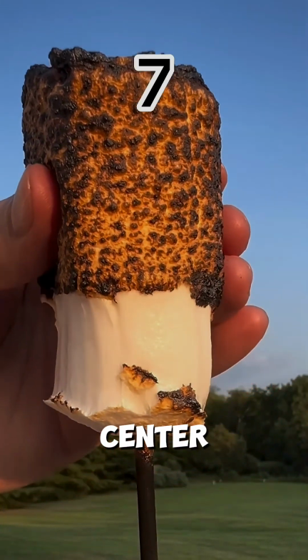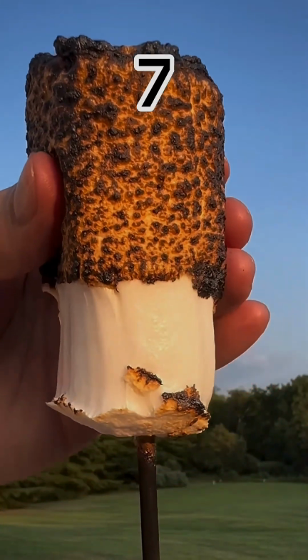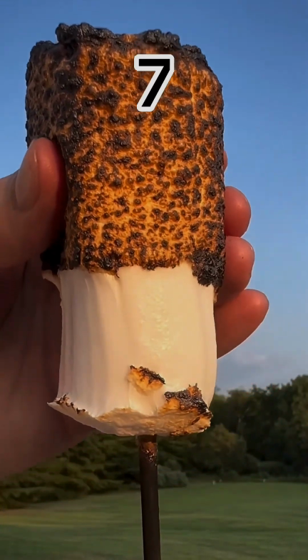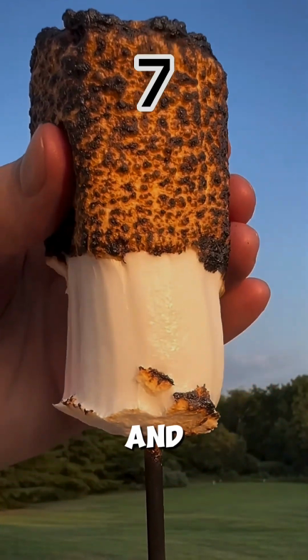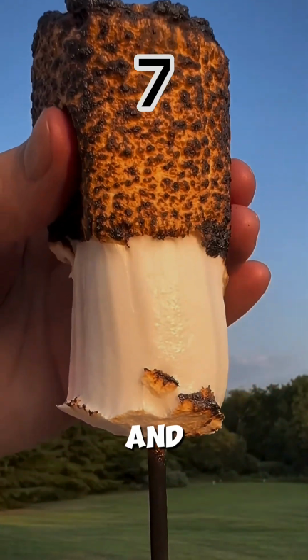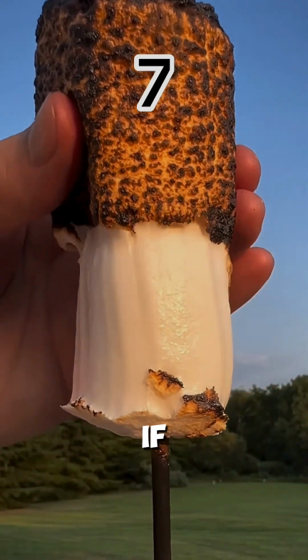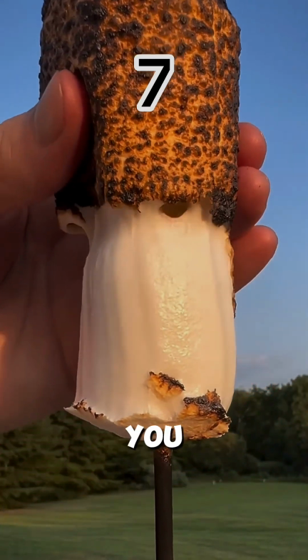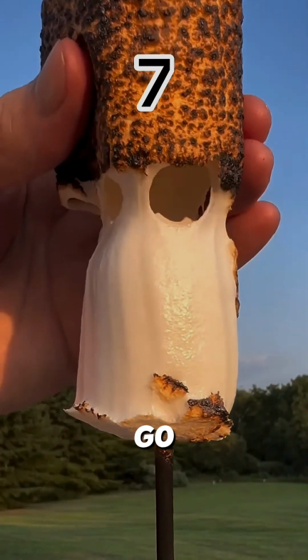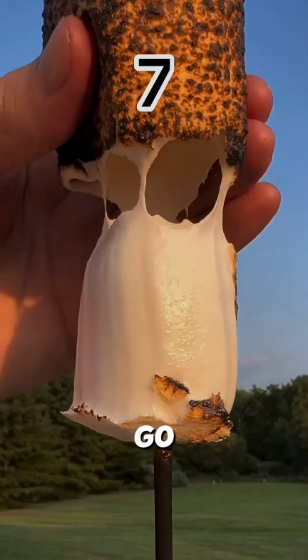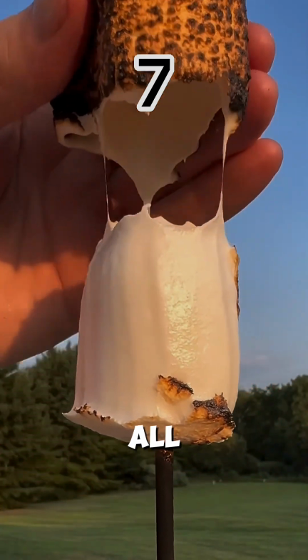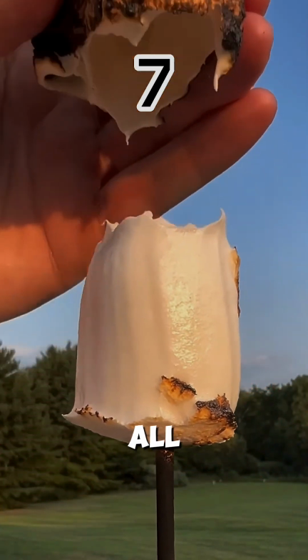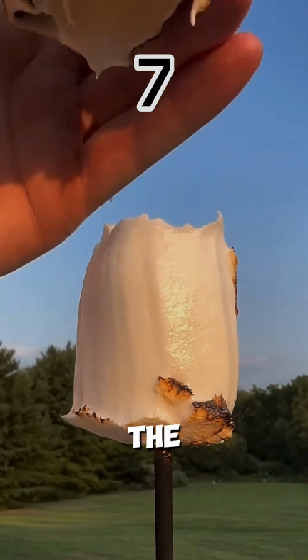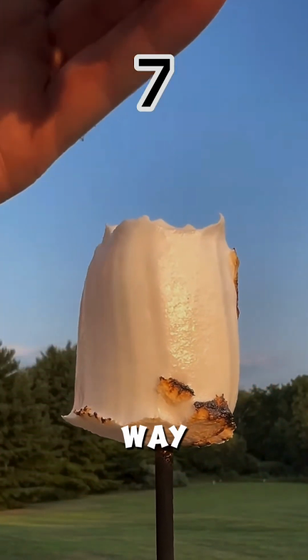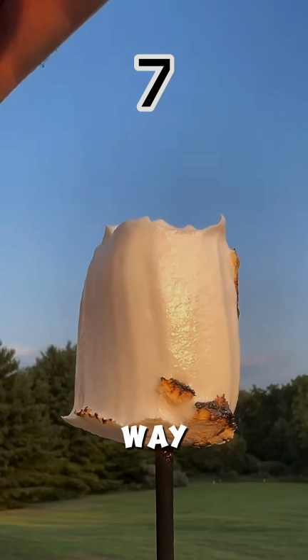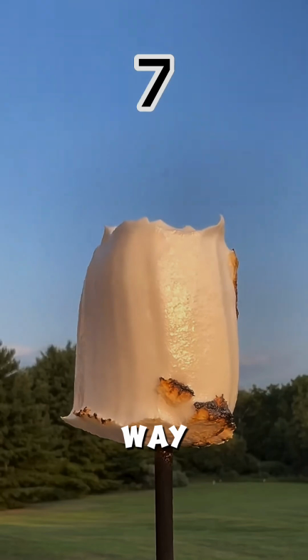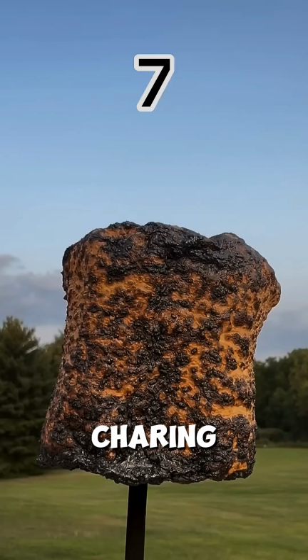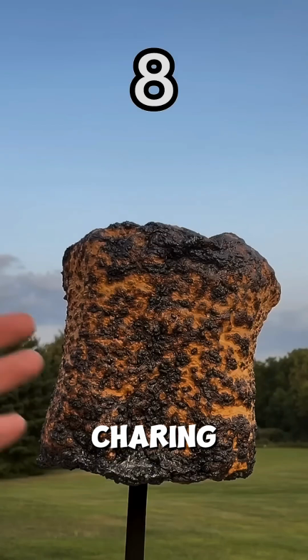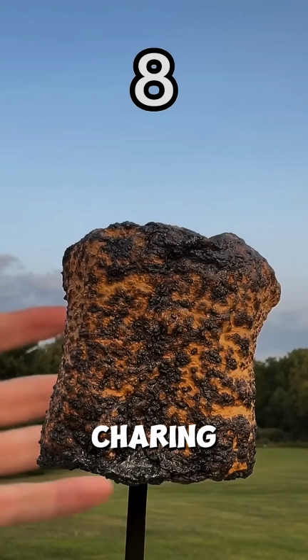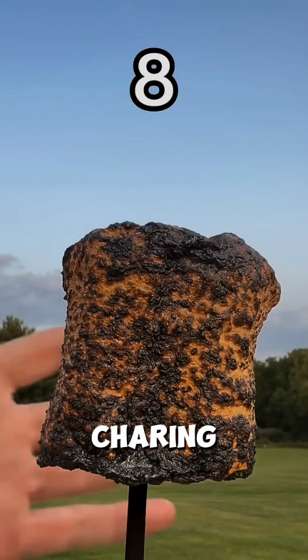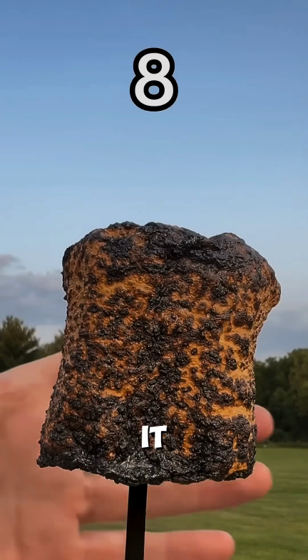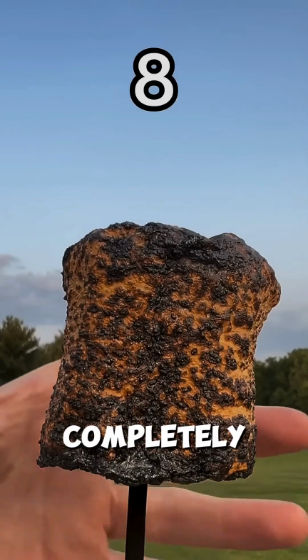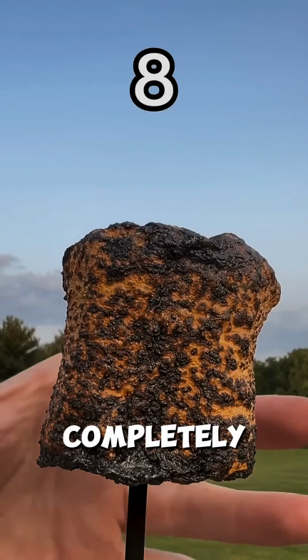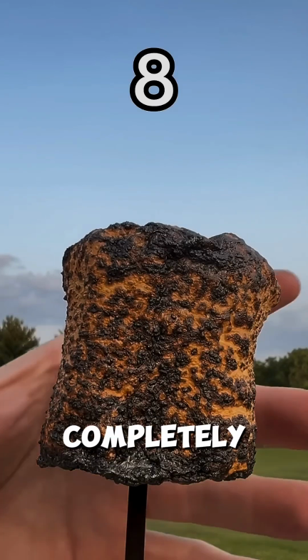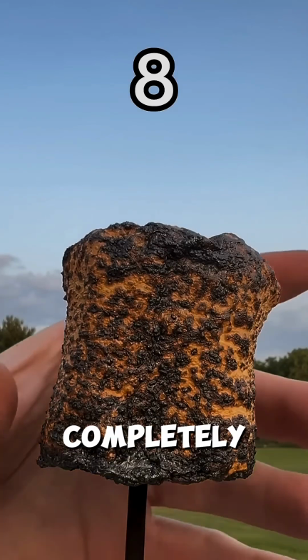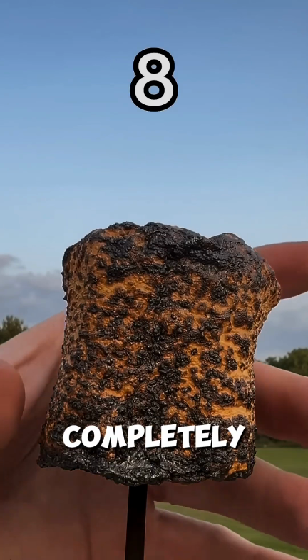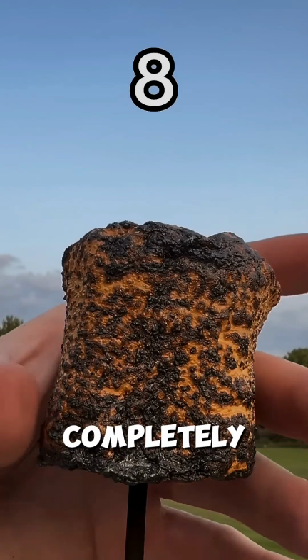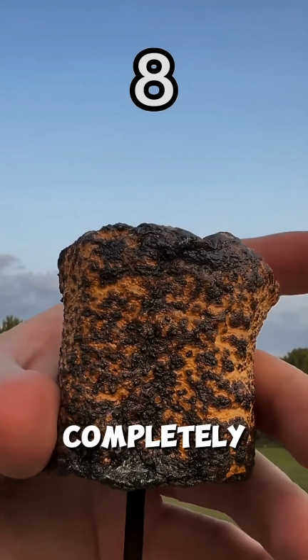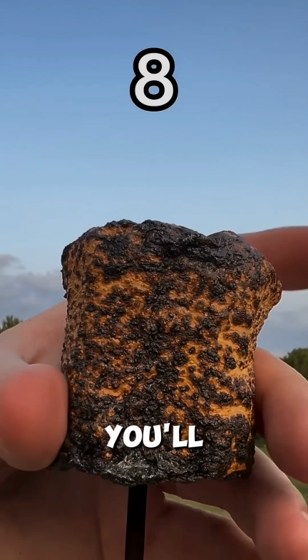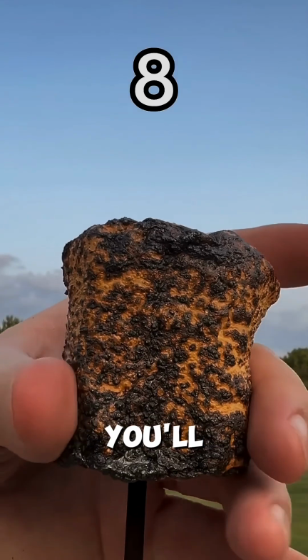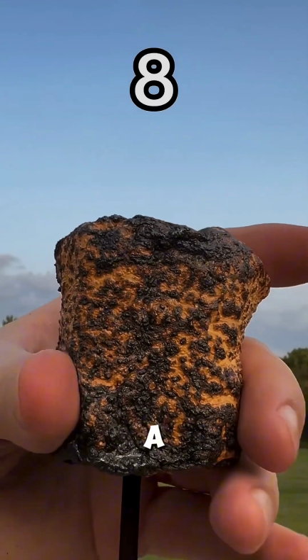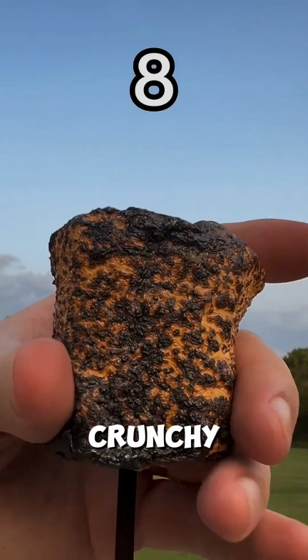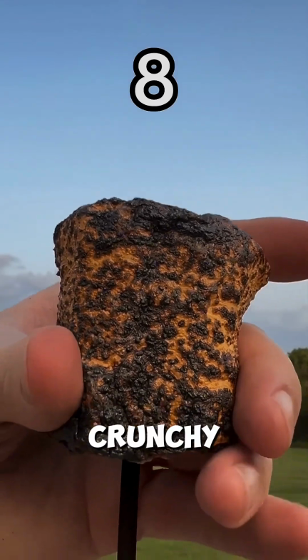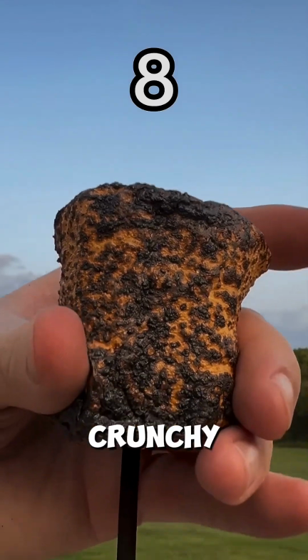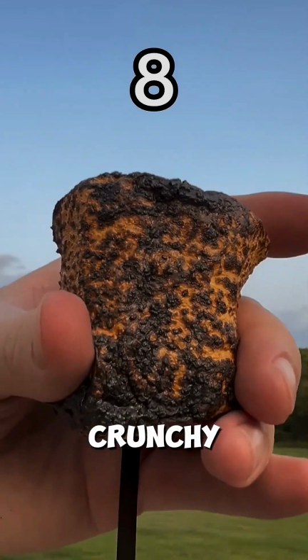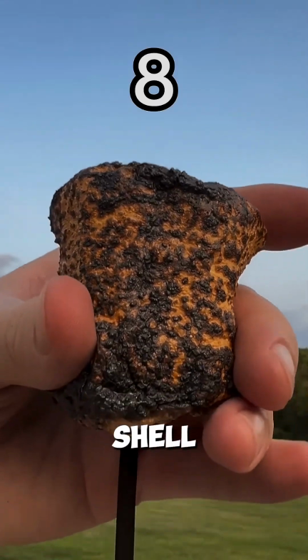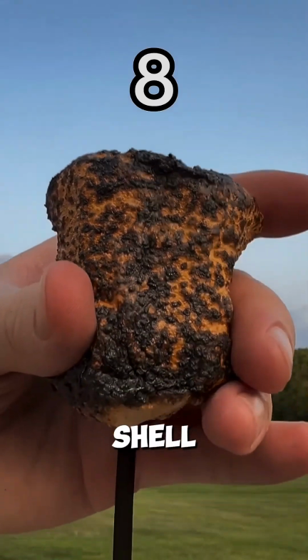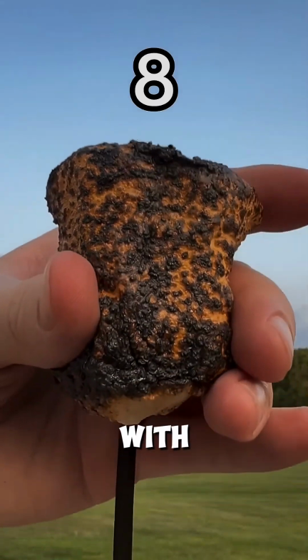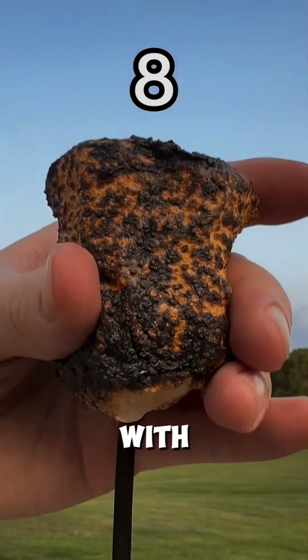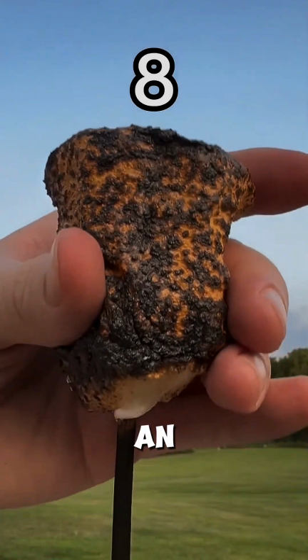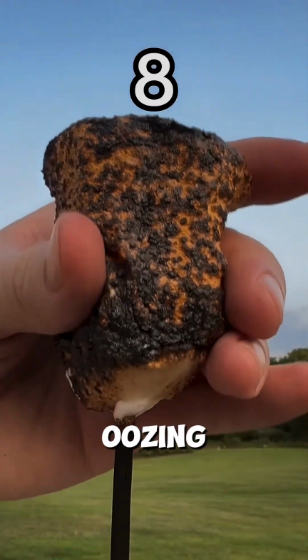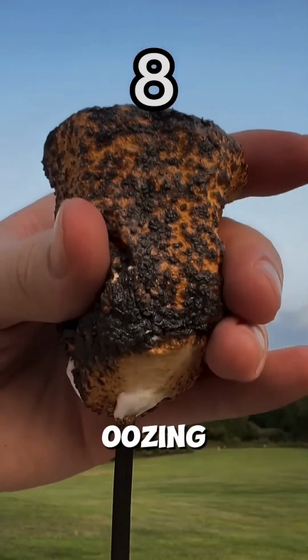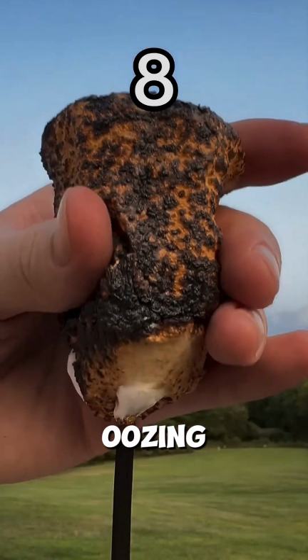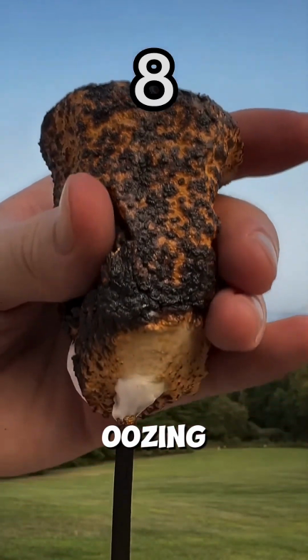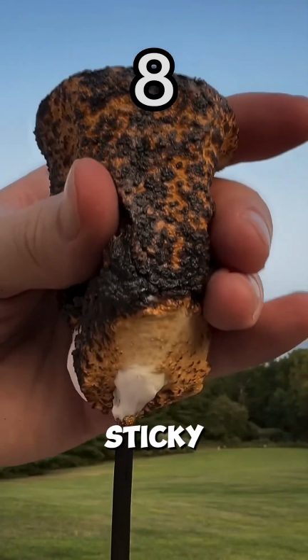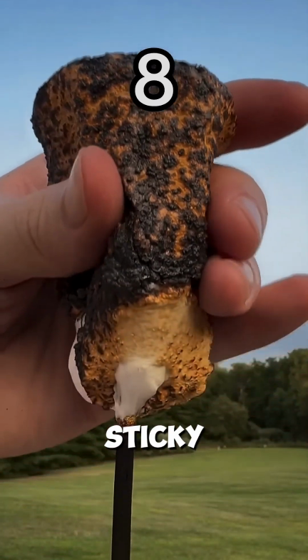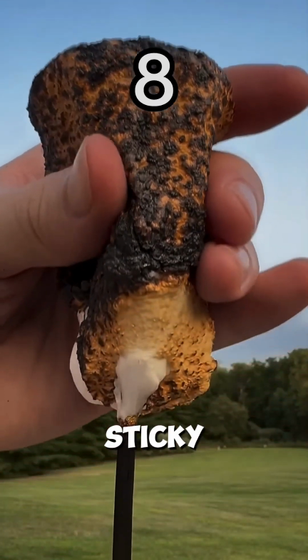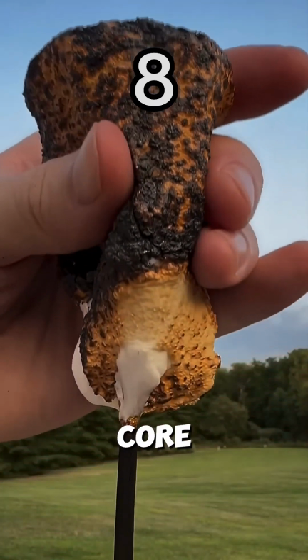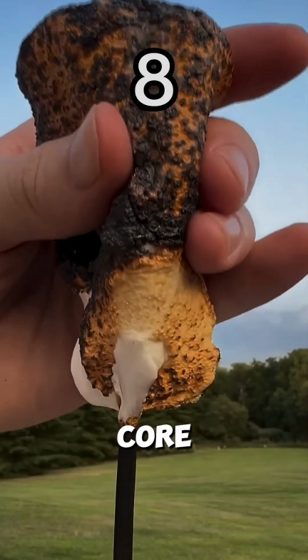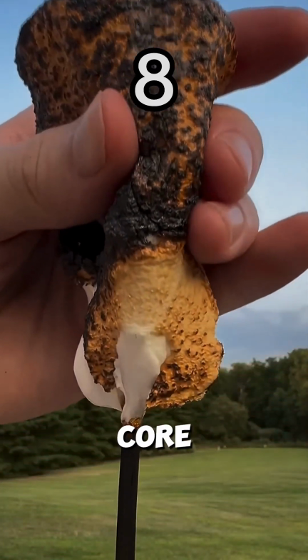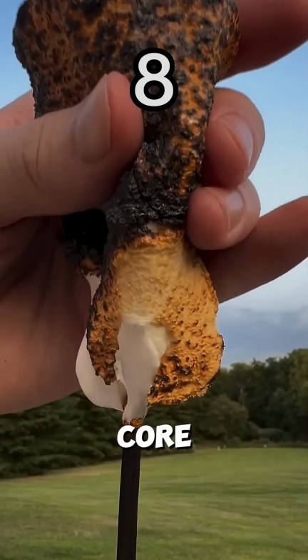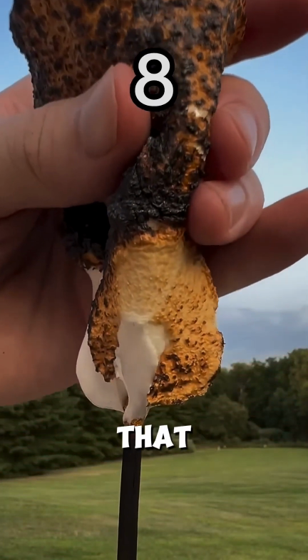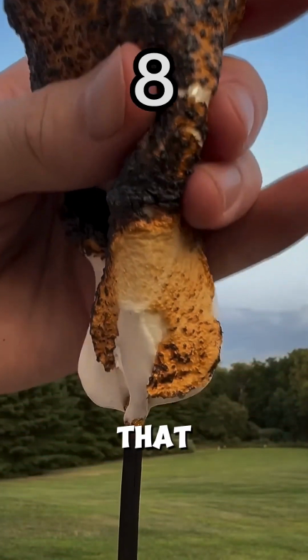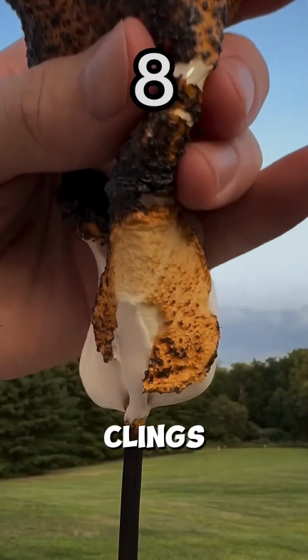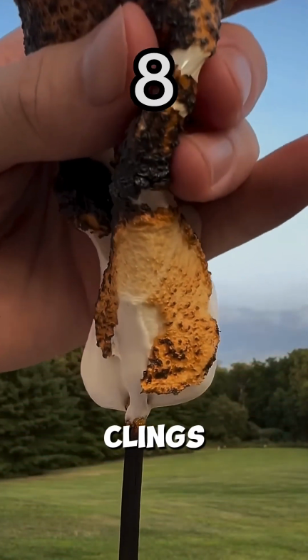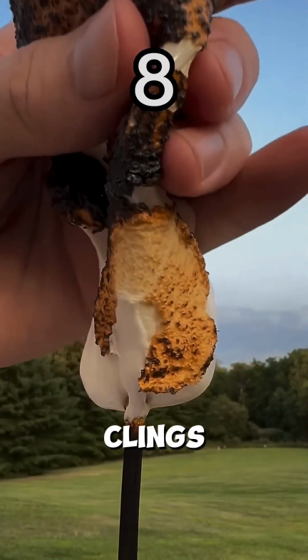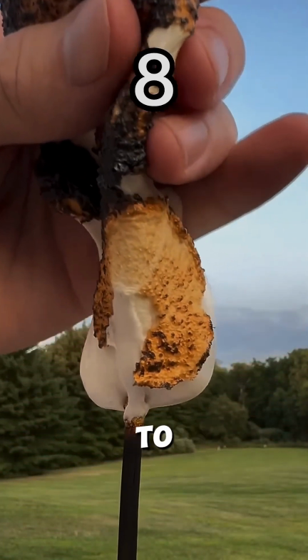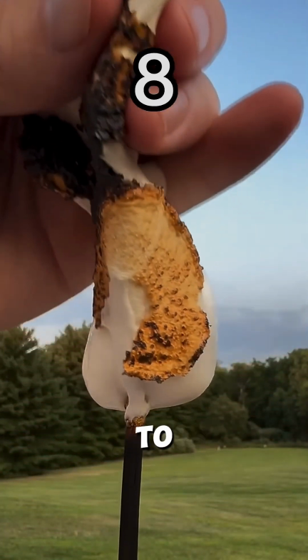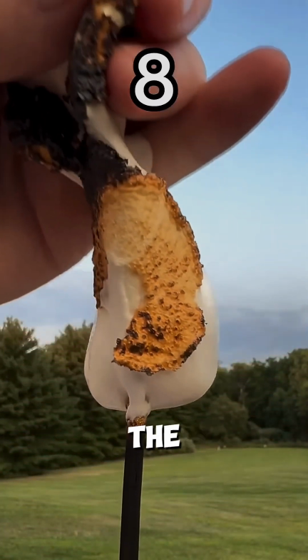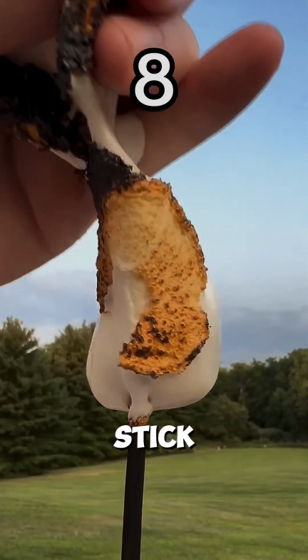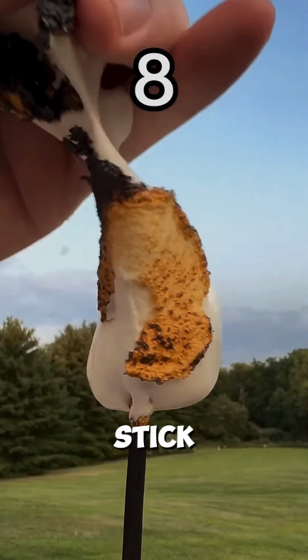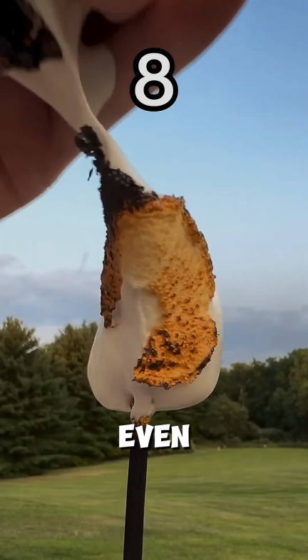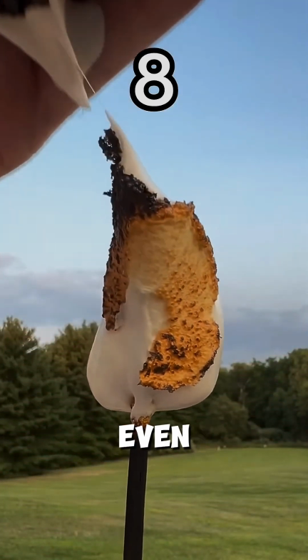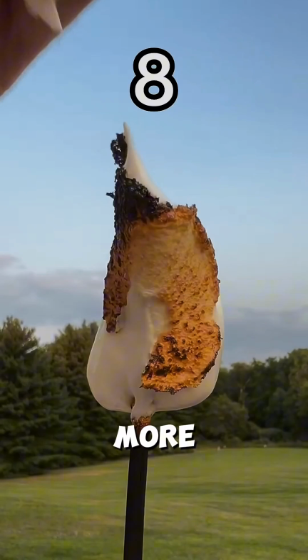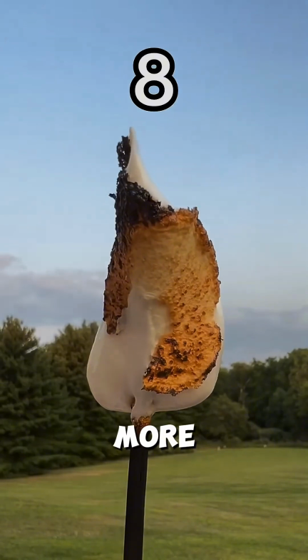And if you go all the way, charring it completely, you'll get a crunchy shell with an oozing, sticky core that clings to the stick even more.